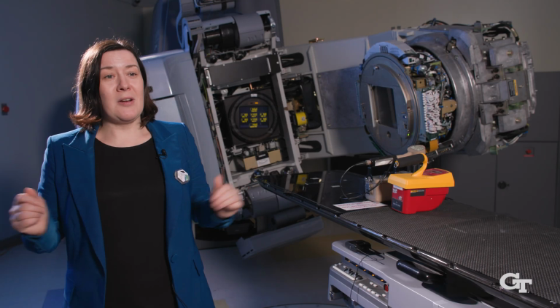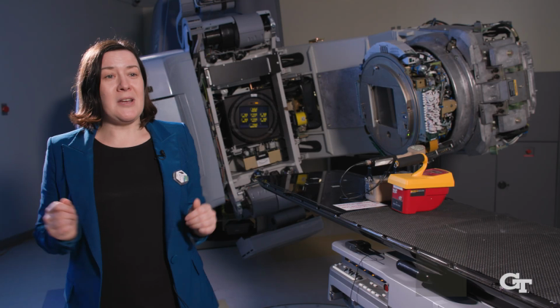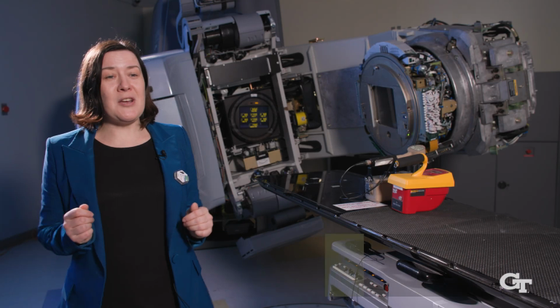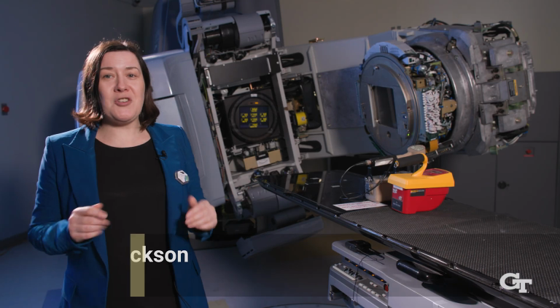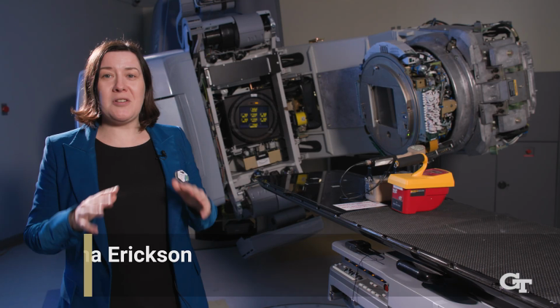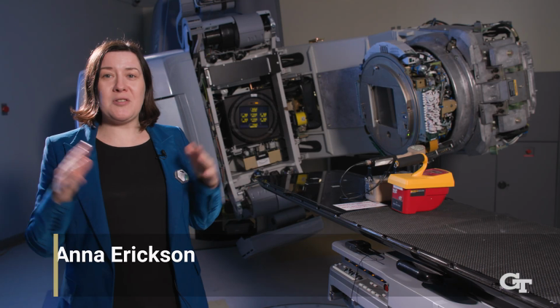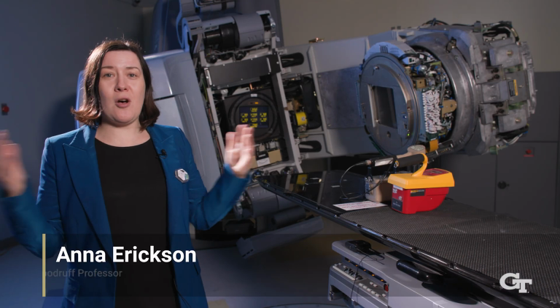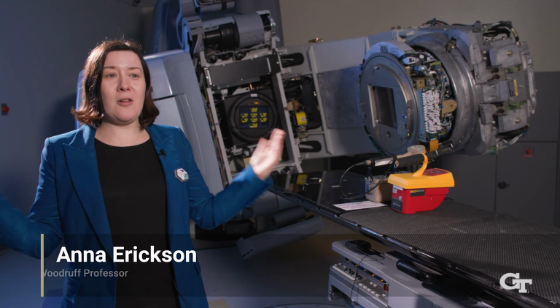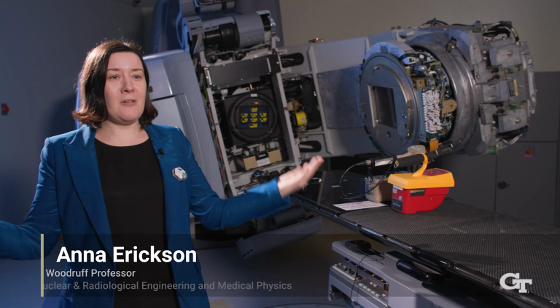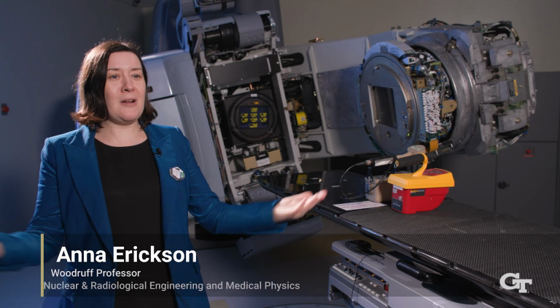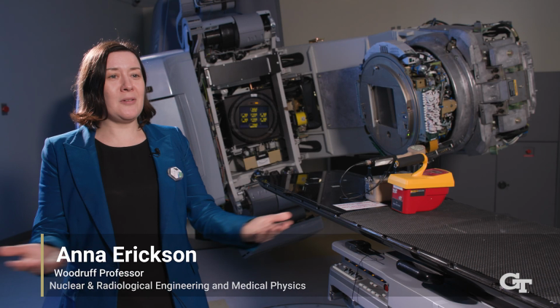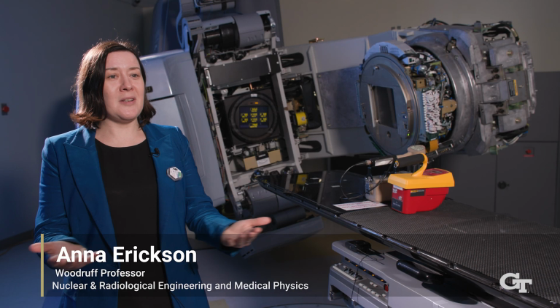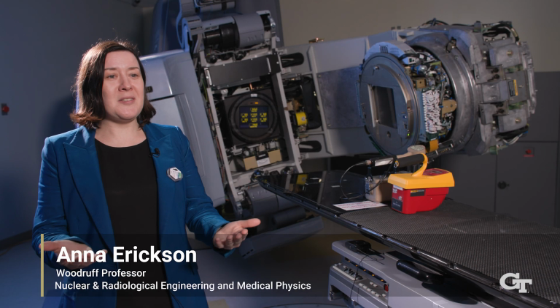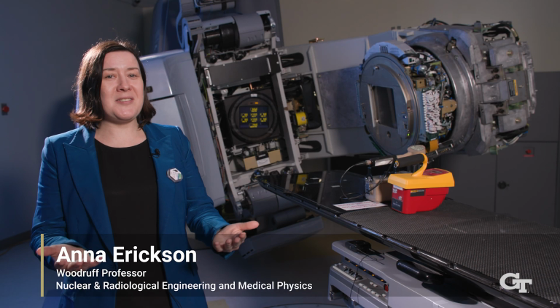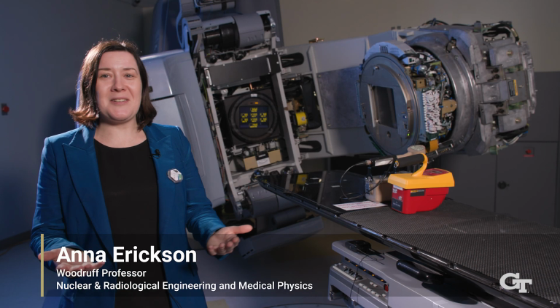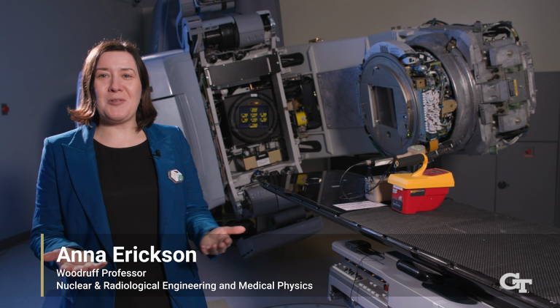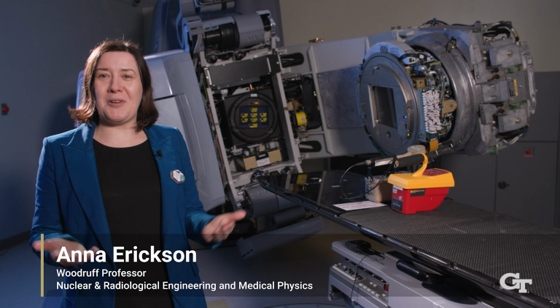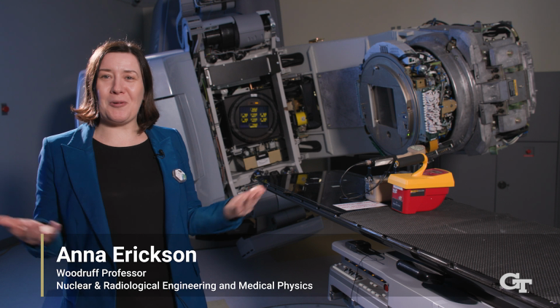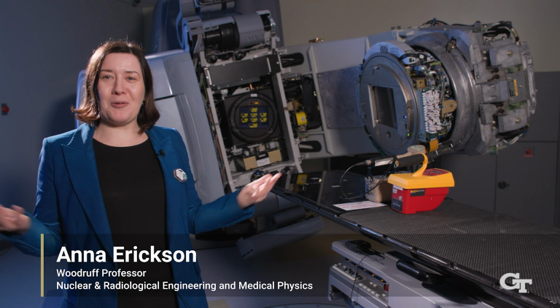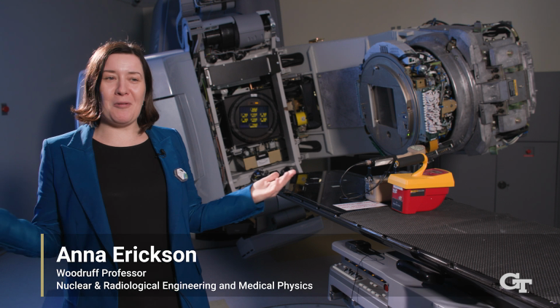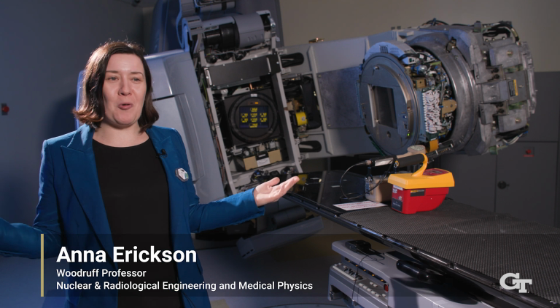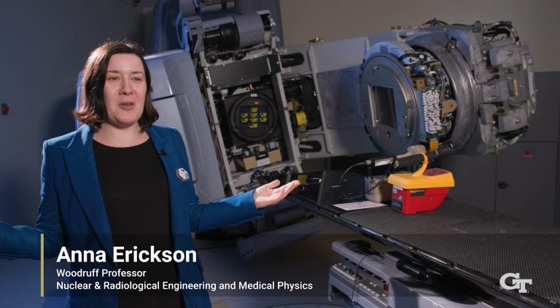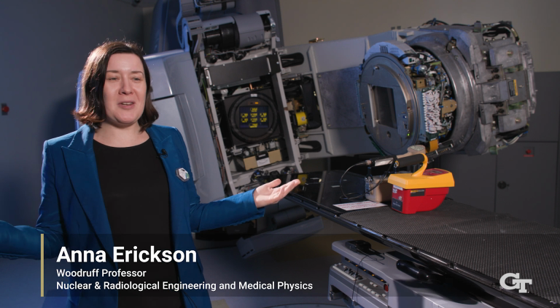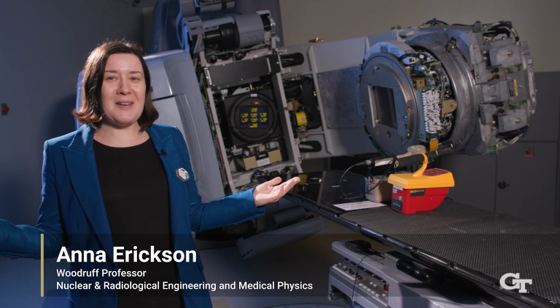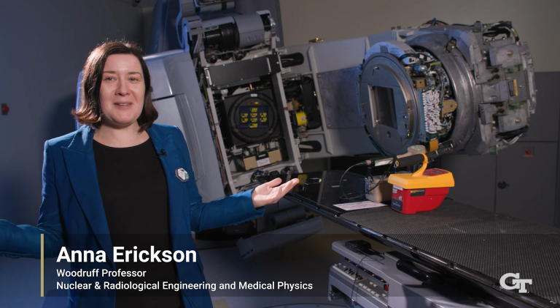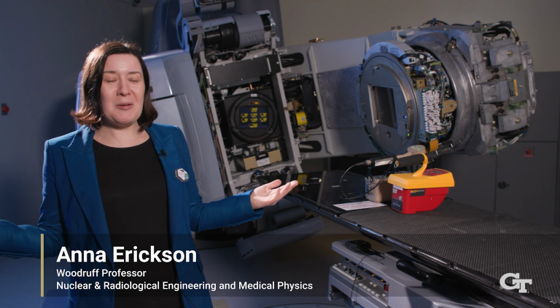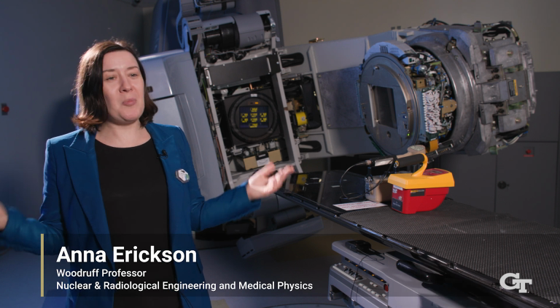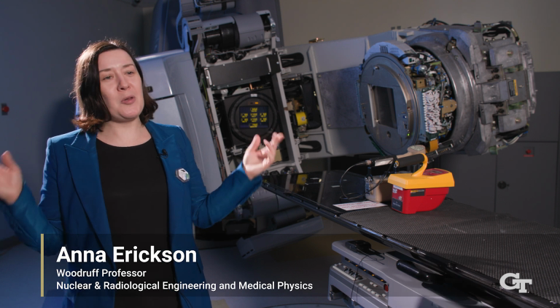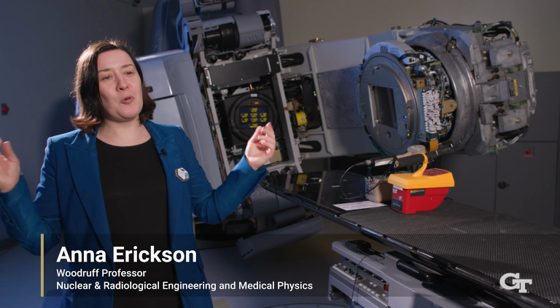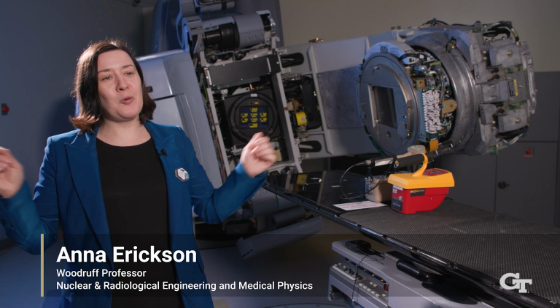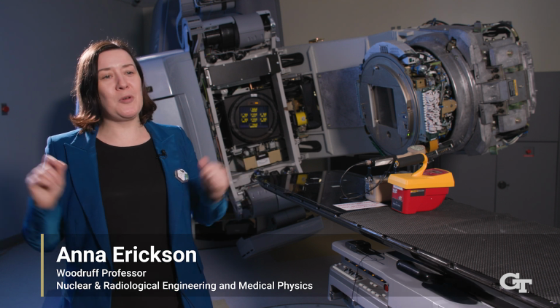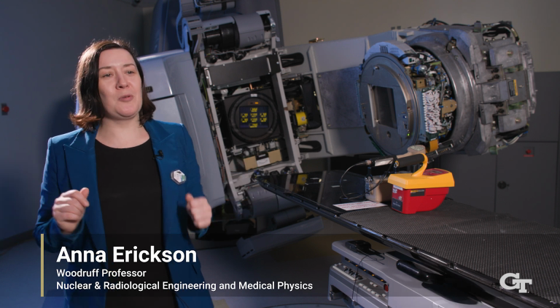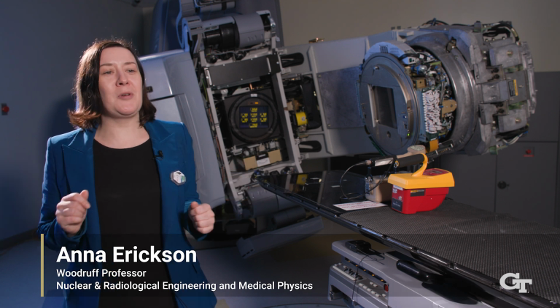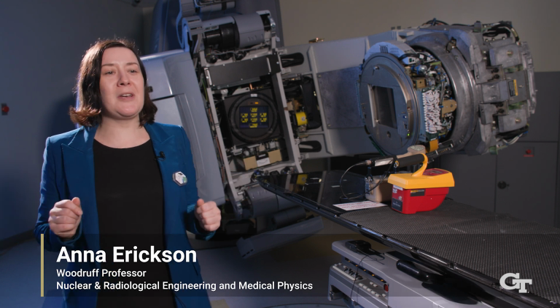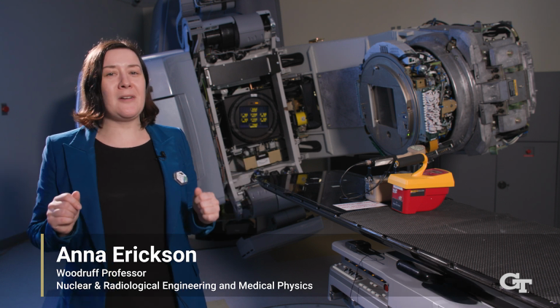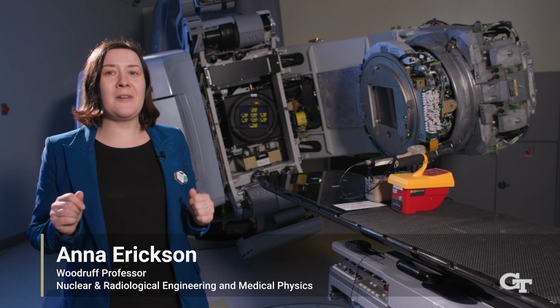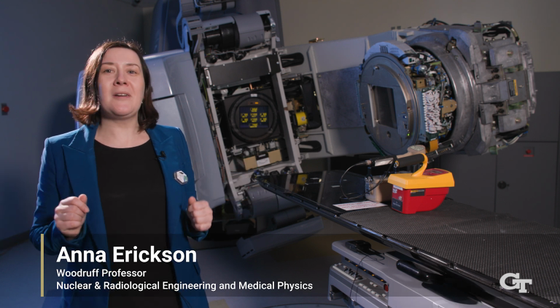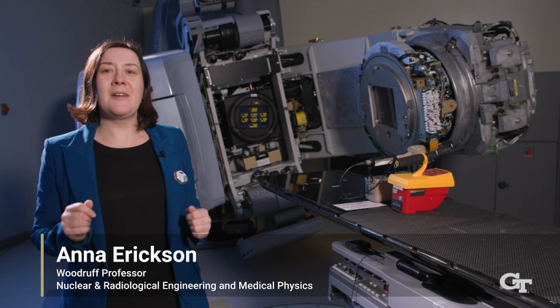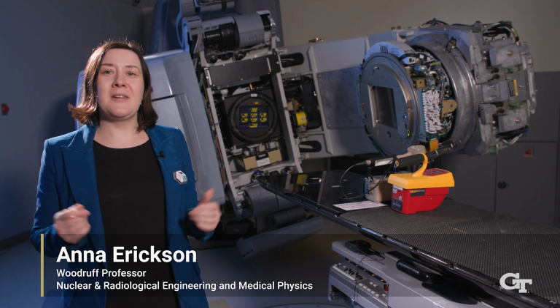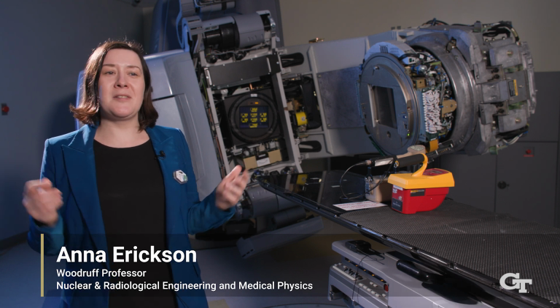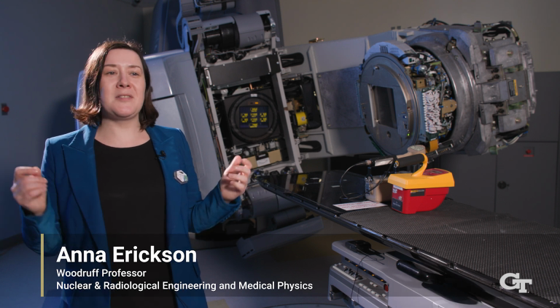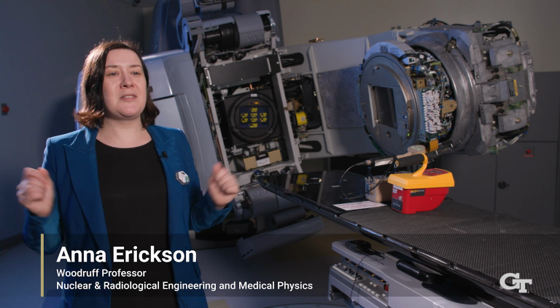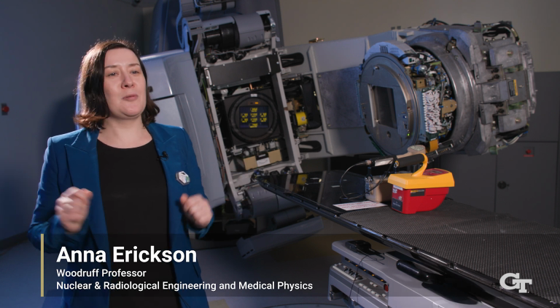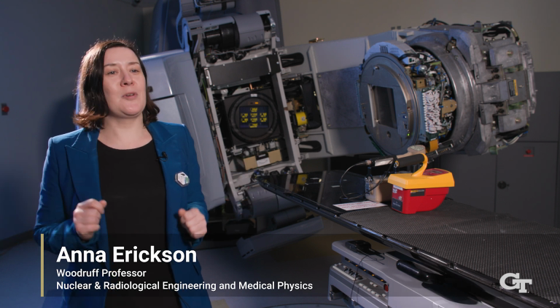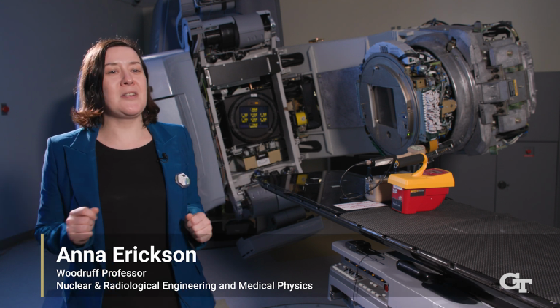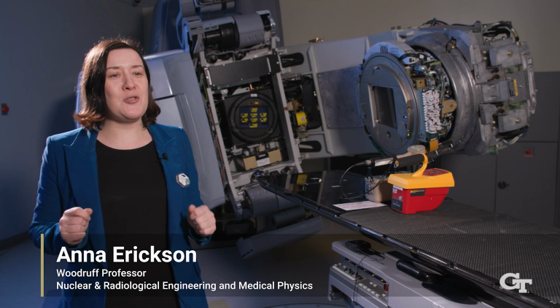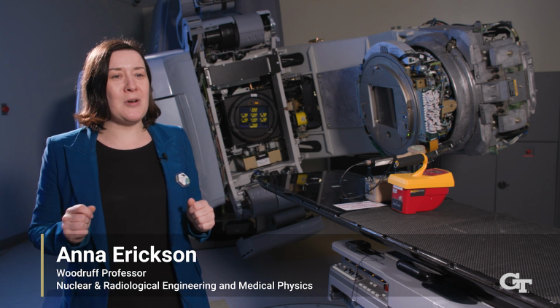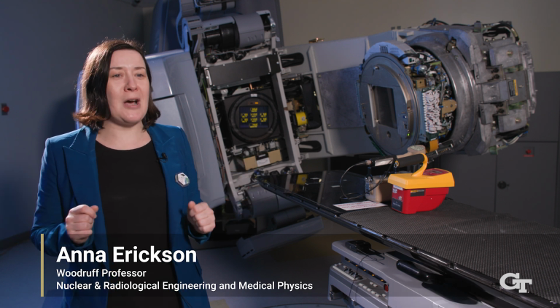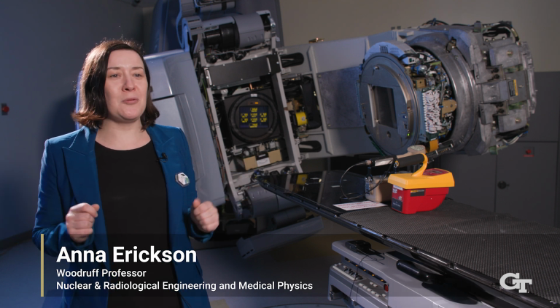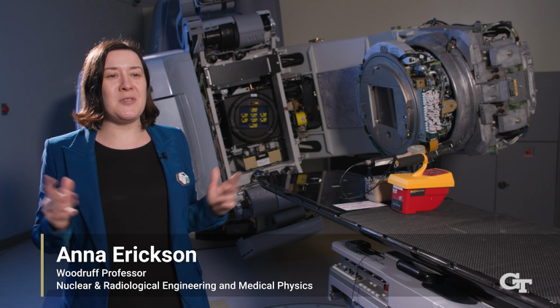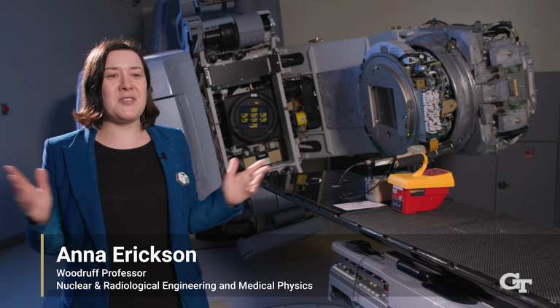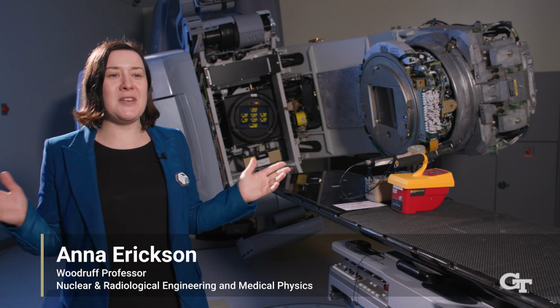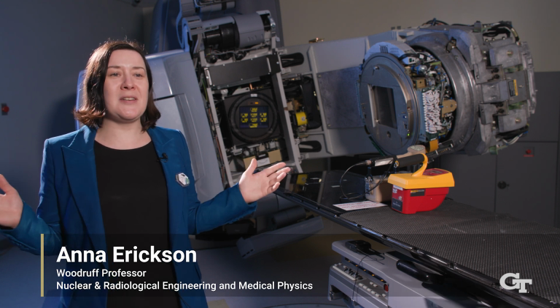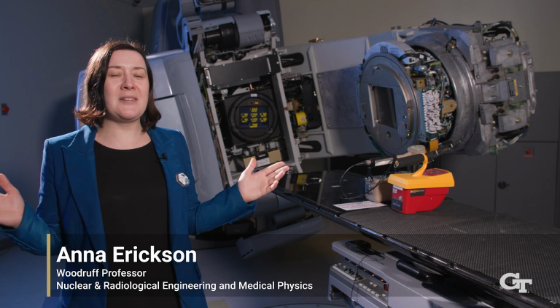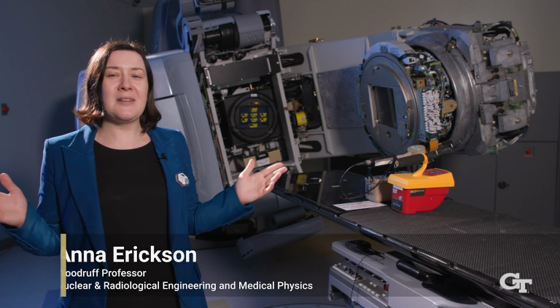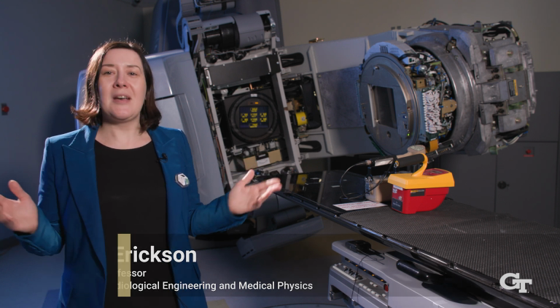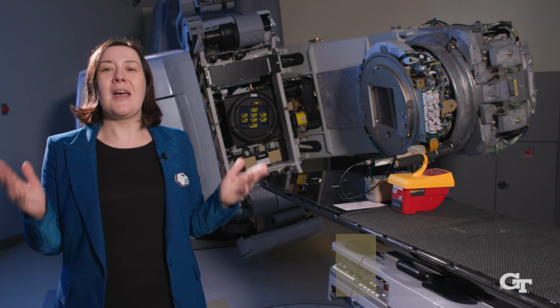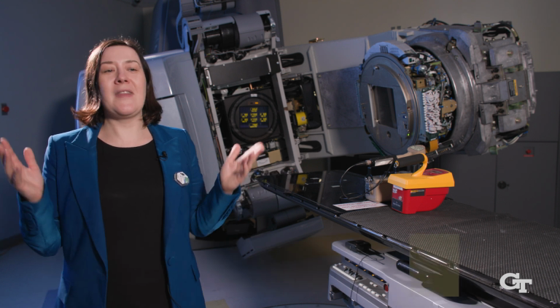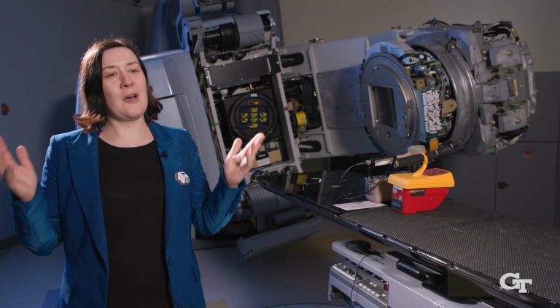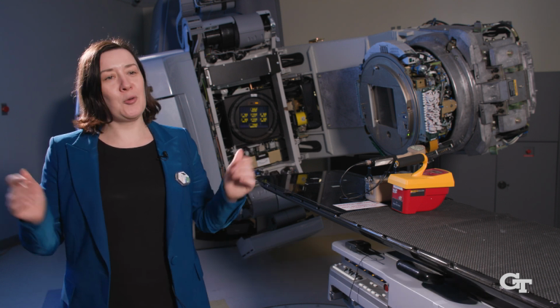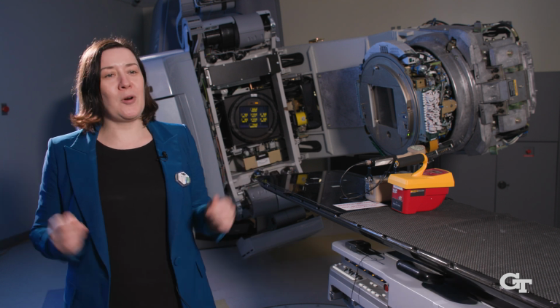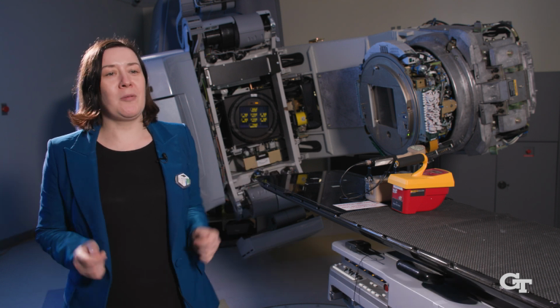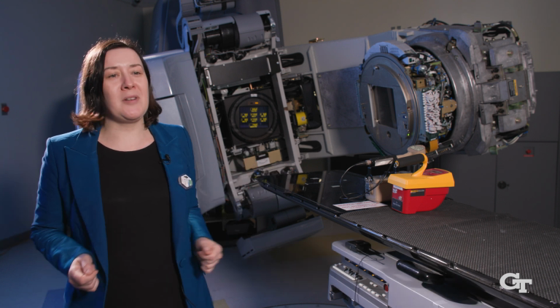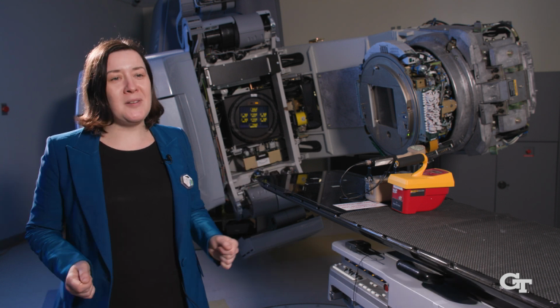Radiation is all around us — you cannot avoid it — but what we do here is we teach you how to see it and how to work with it.